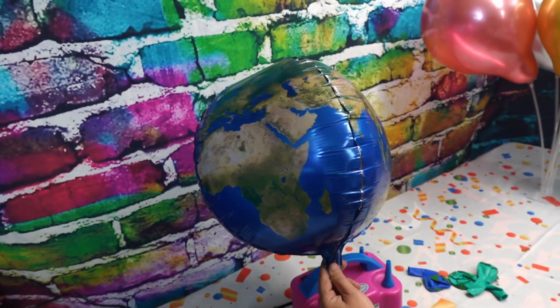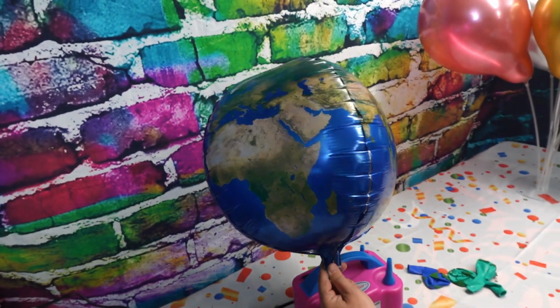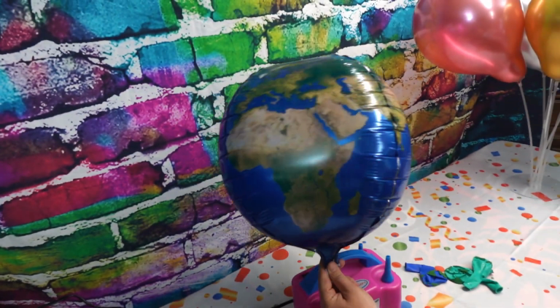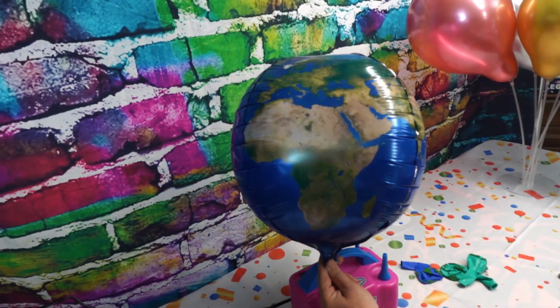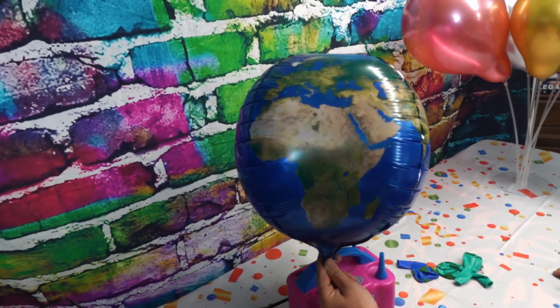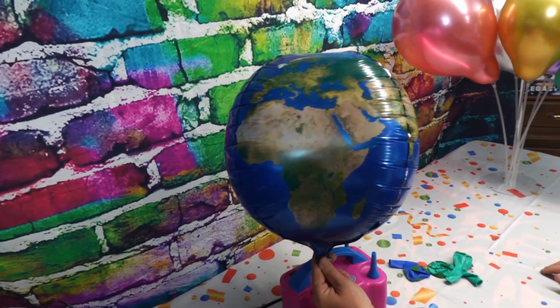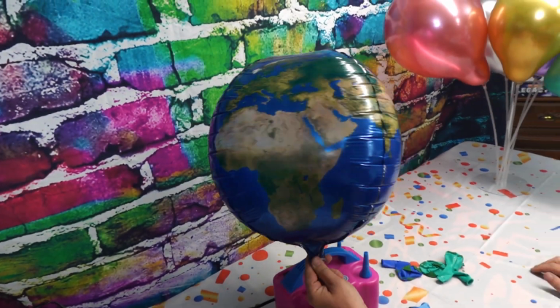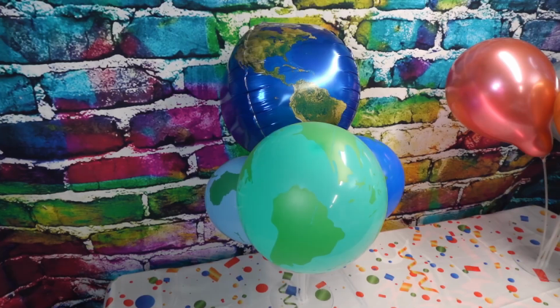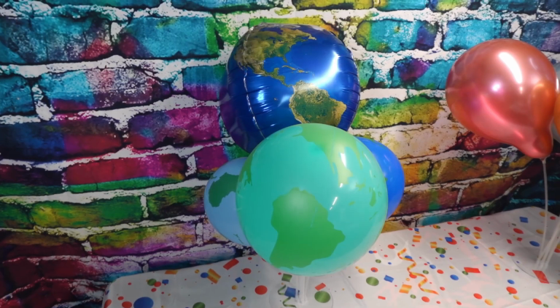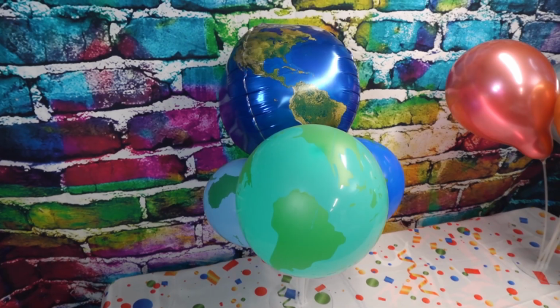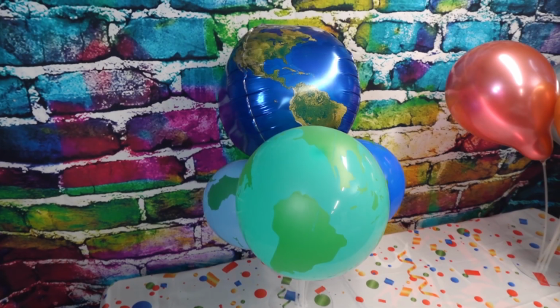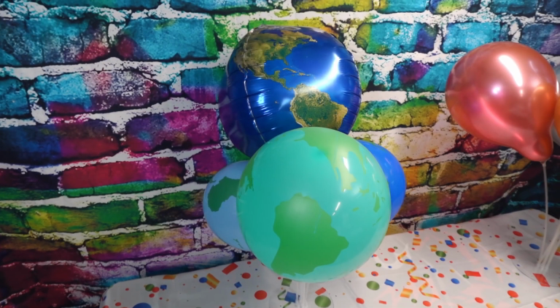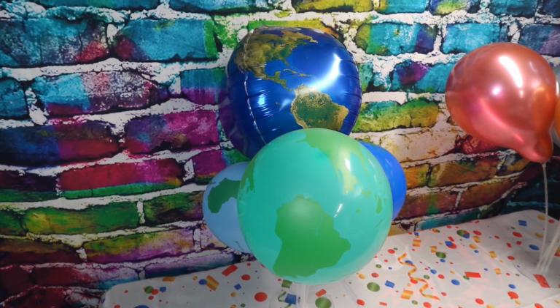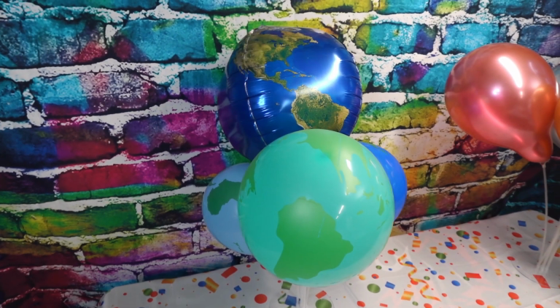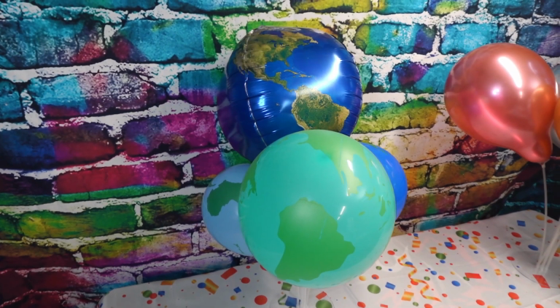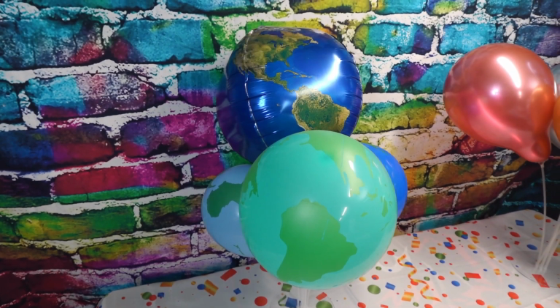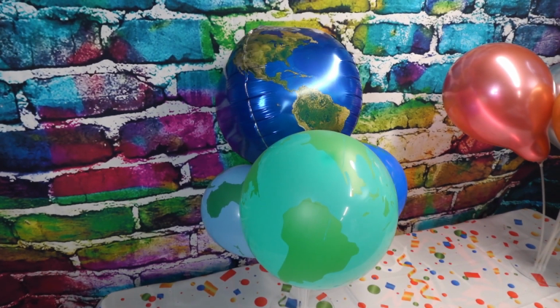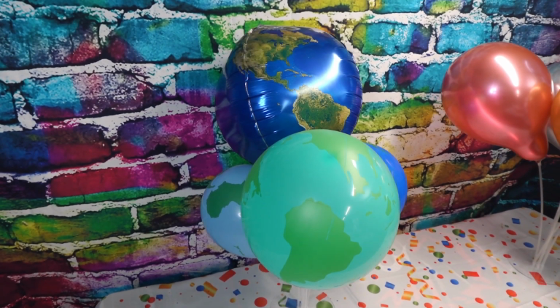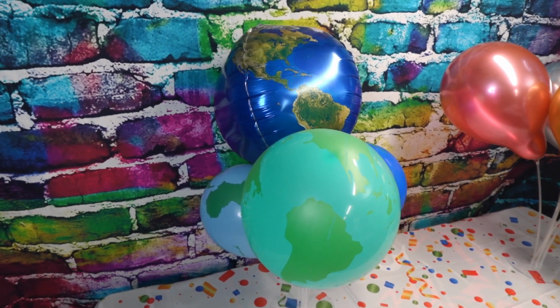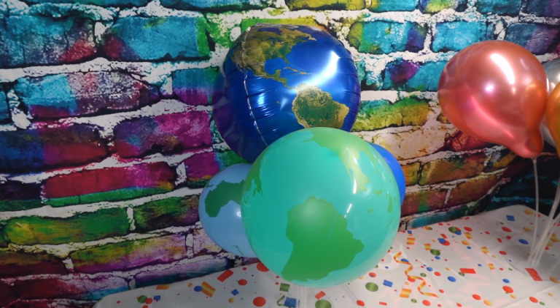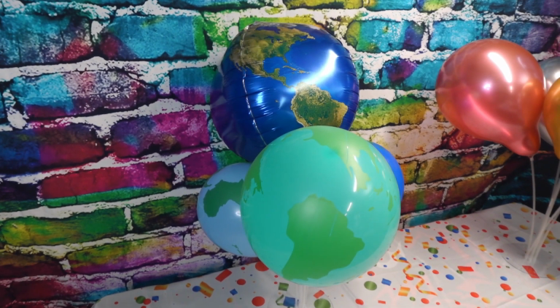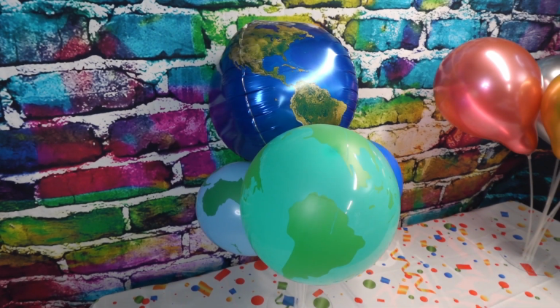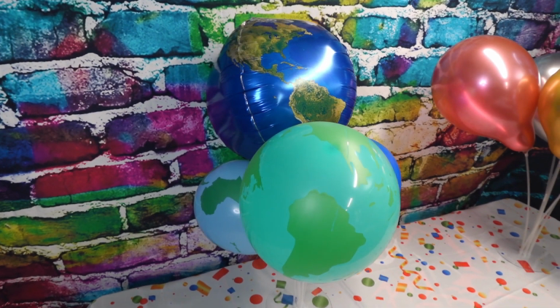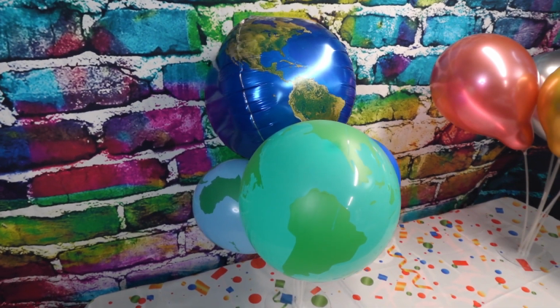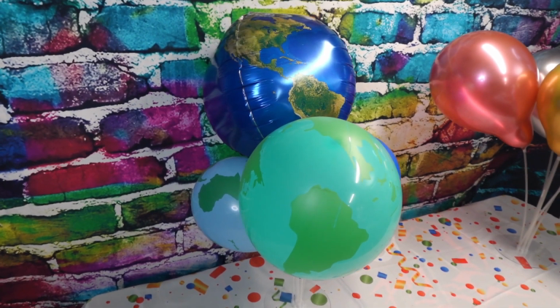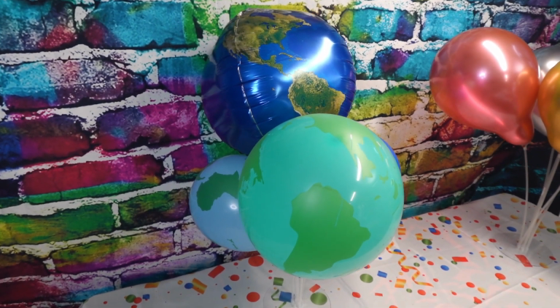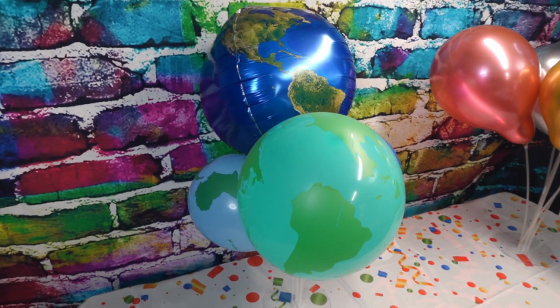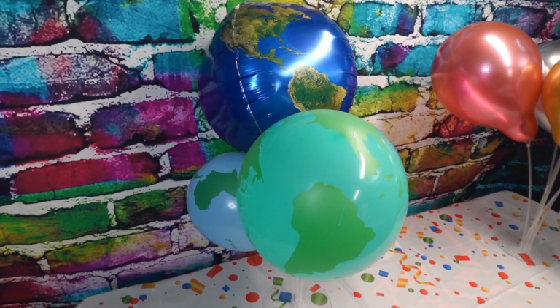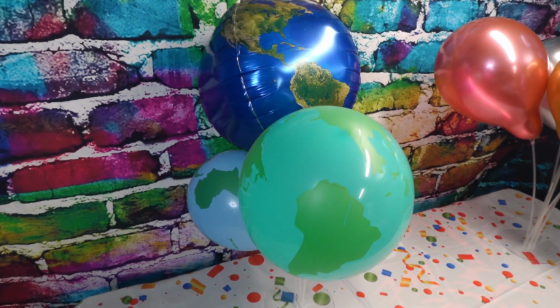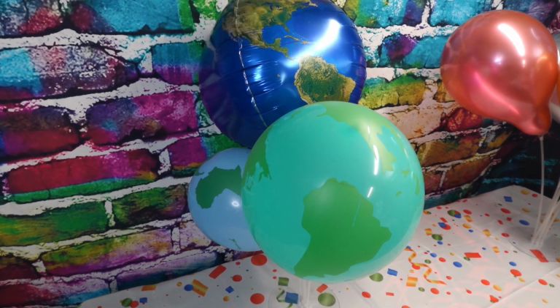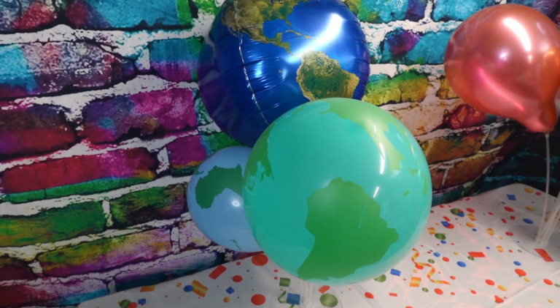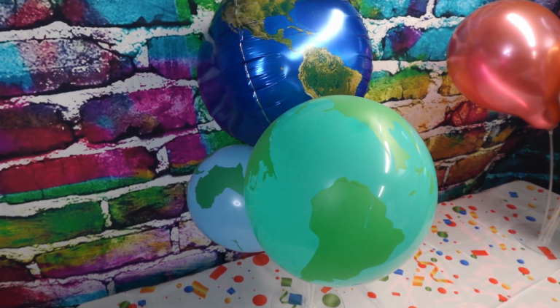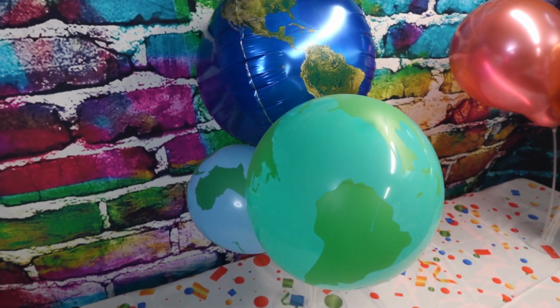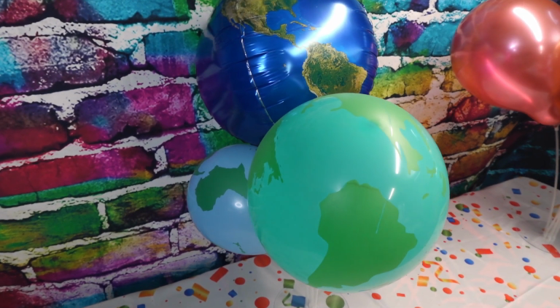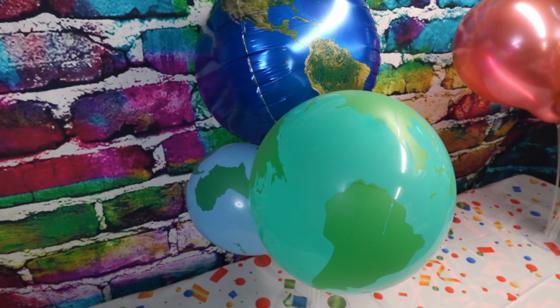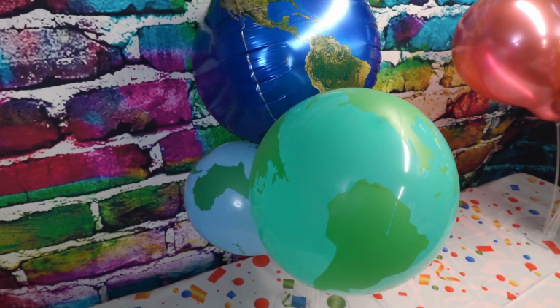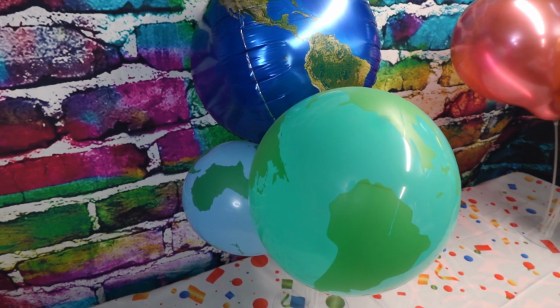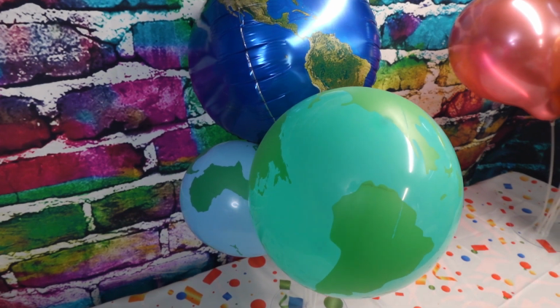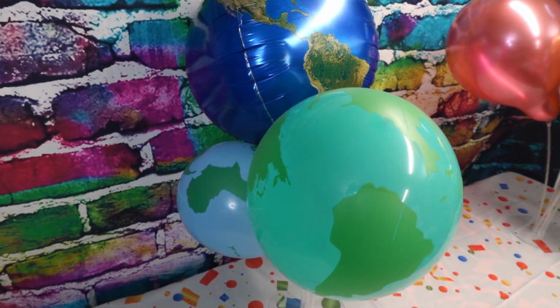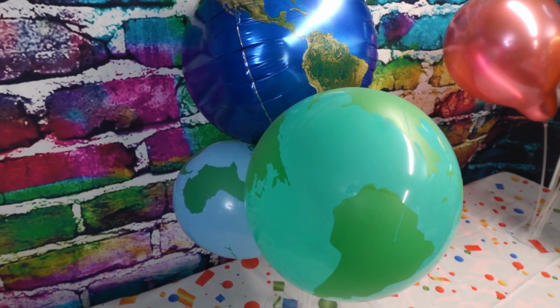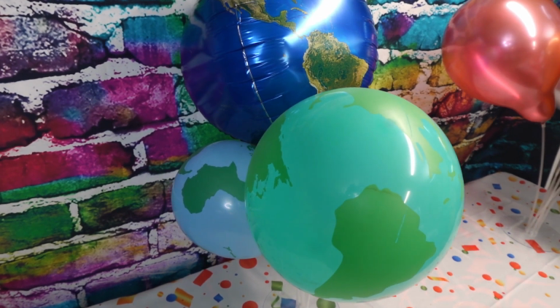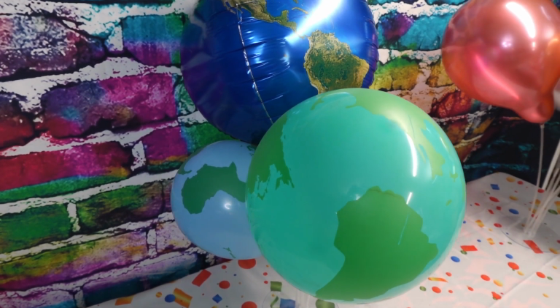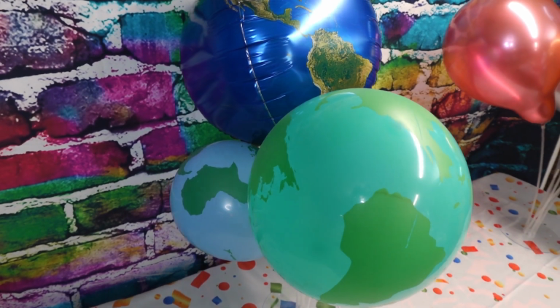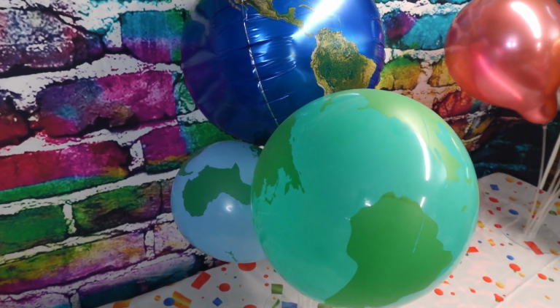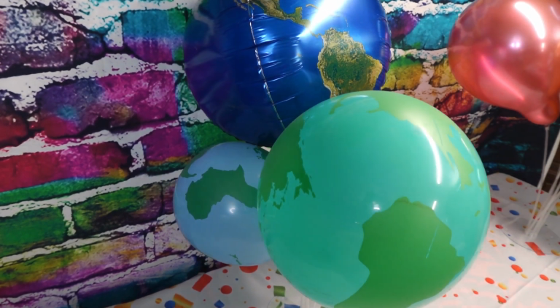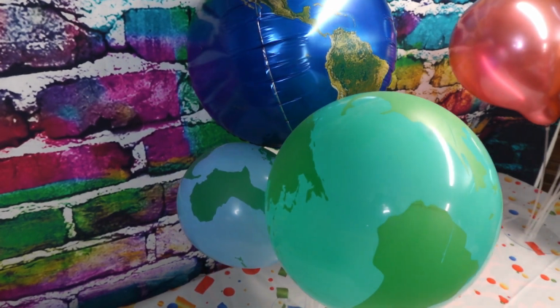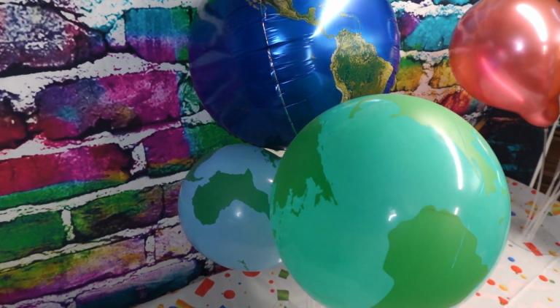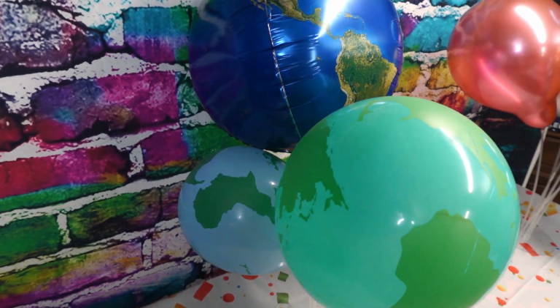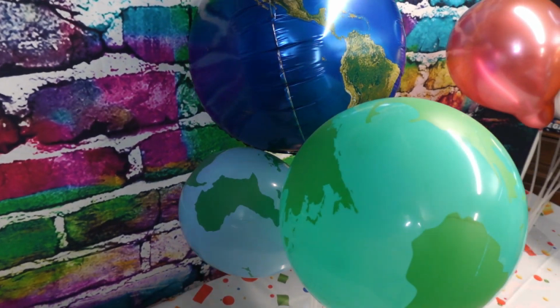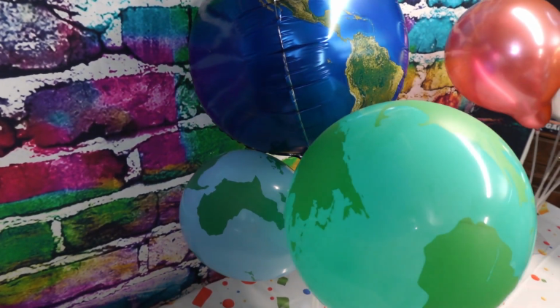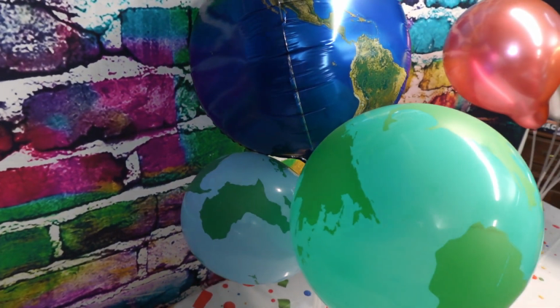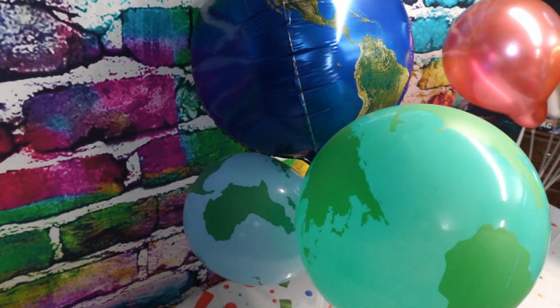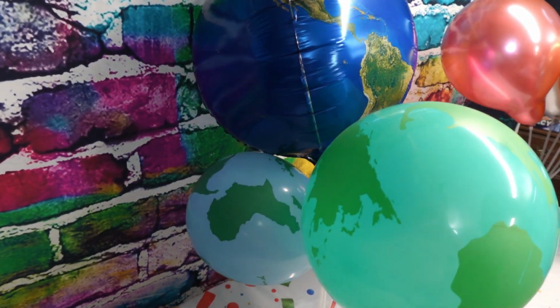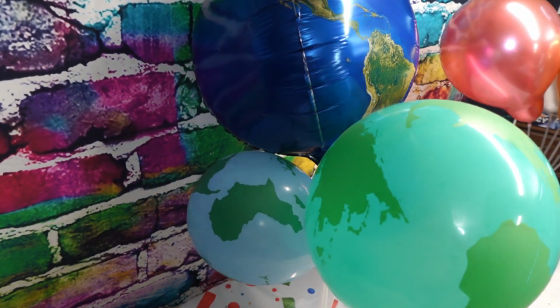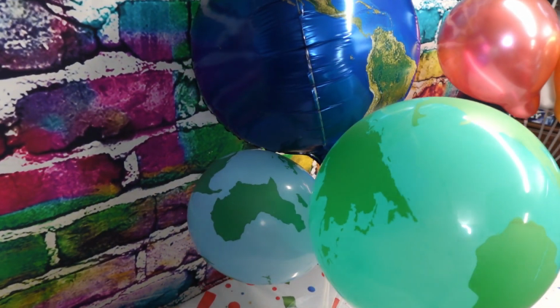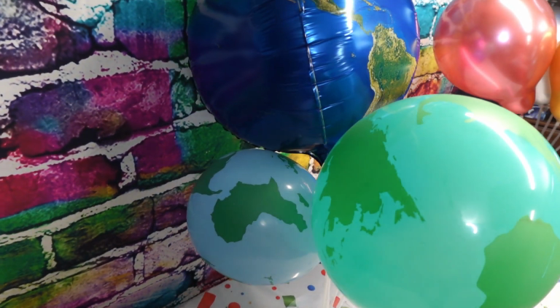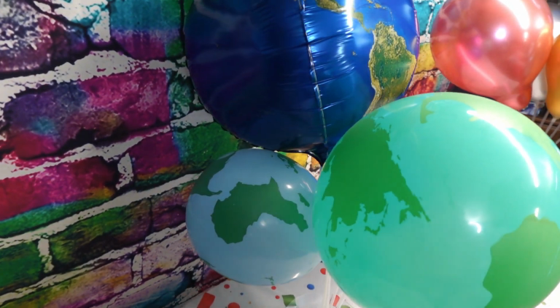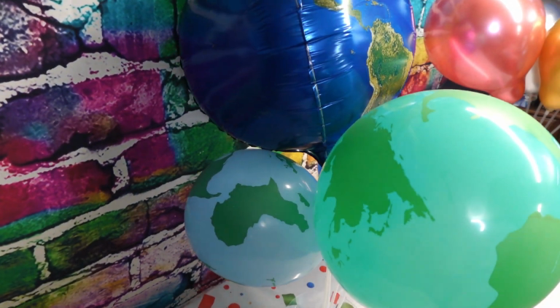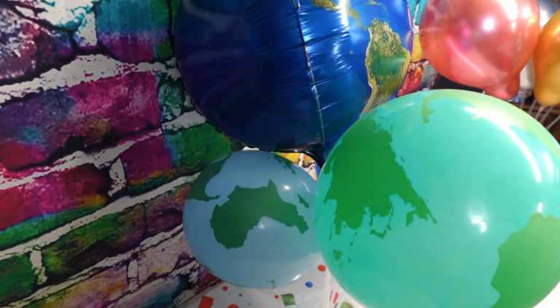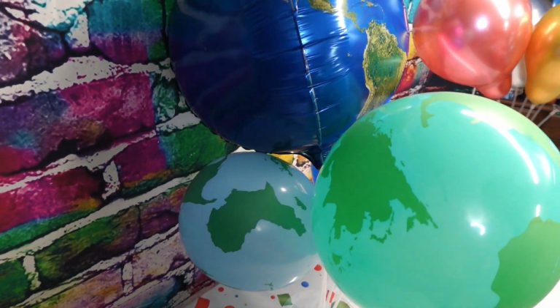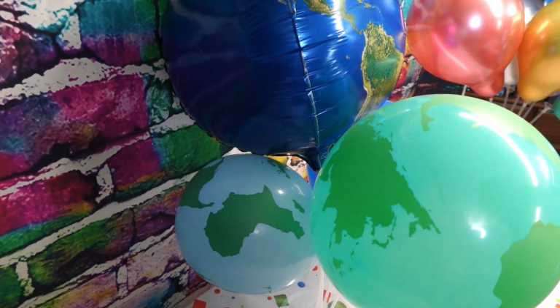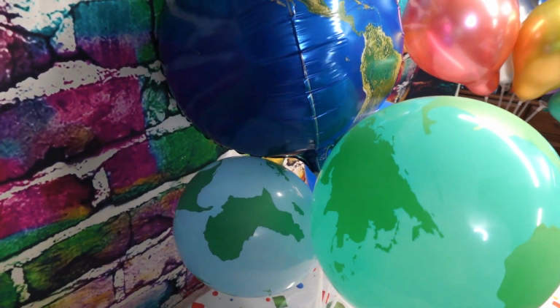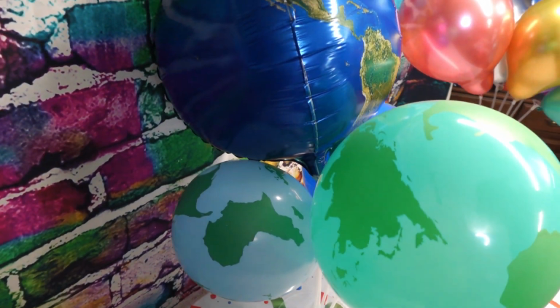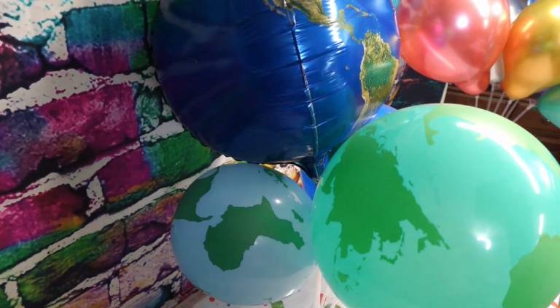These are easy to use, easy to fill, and they will really pop at your next party. If you're looking for some Earth-themed balloons, we recommend these.